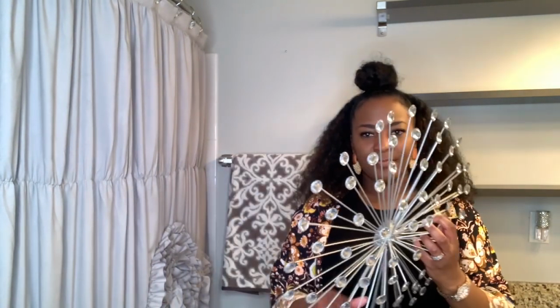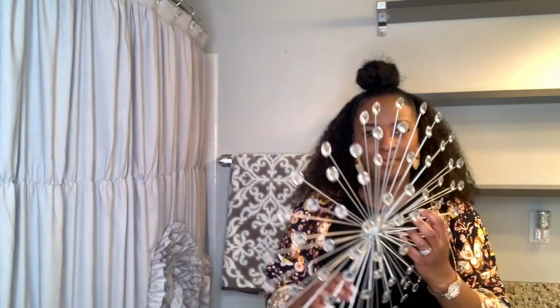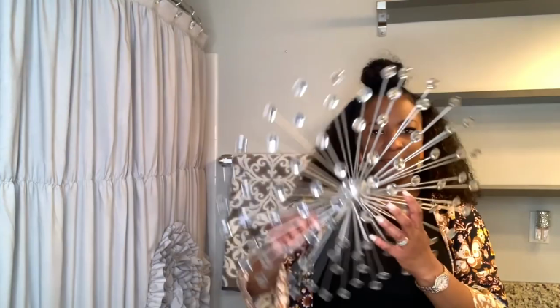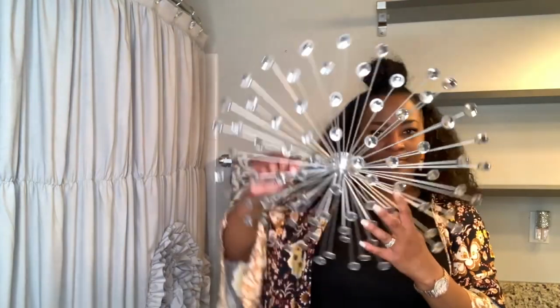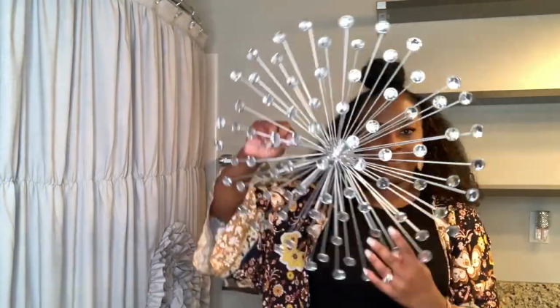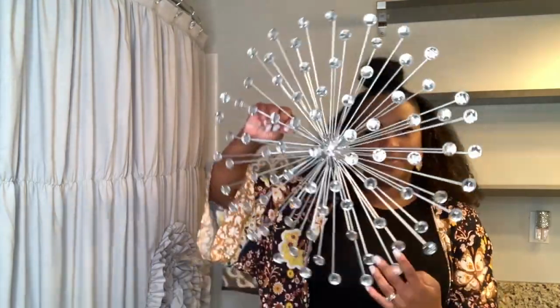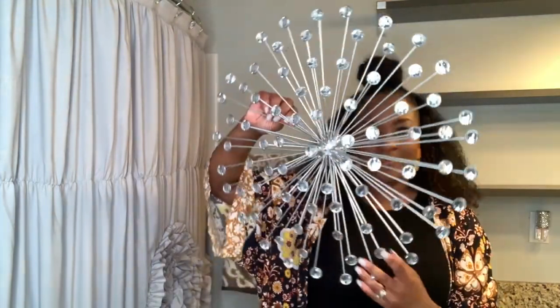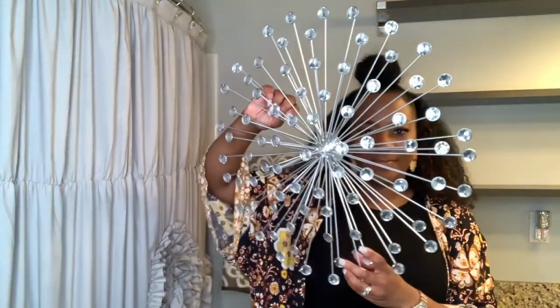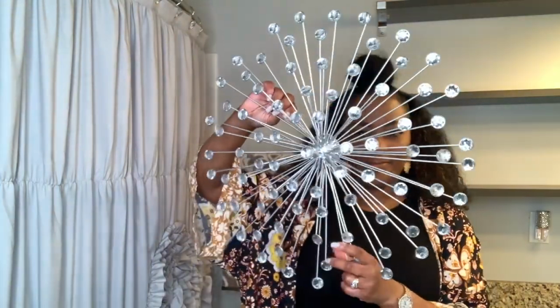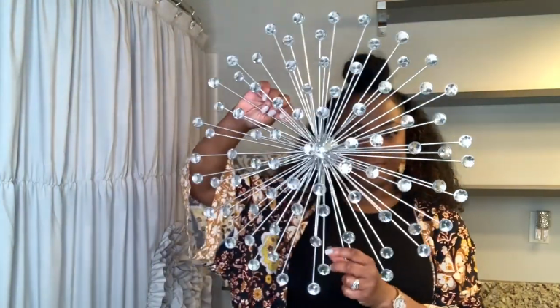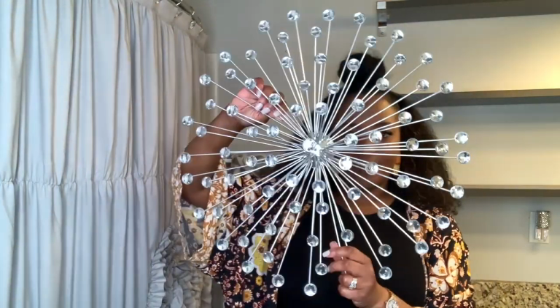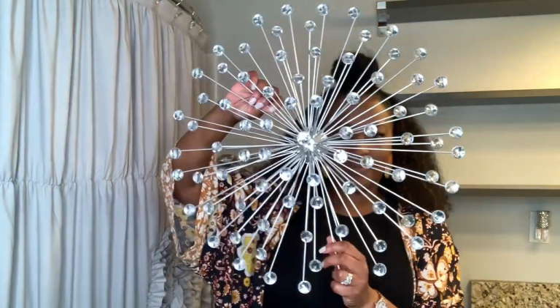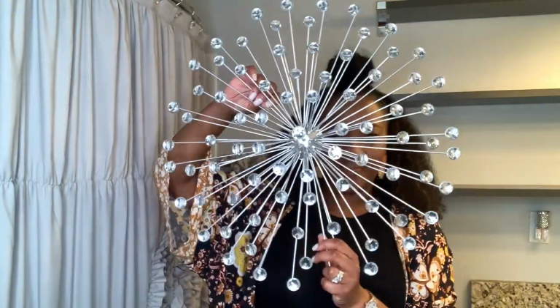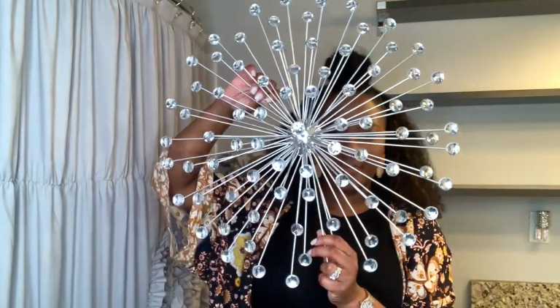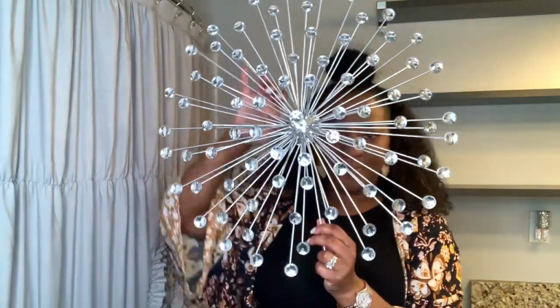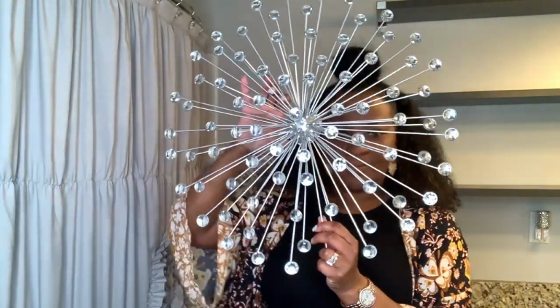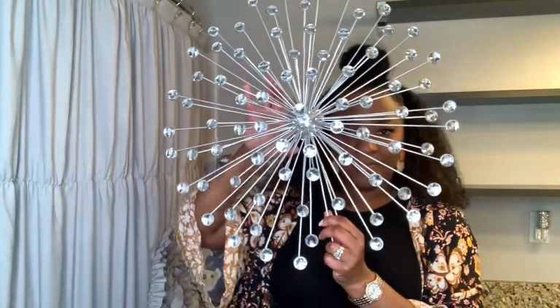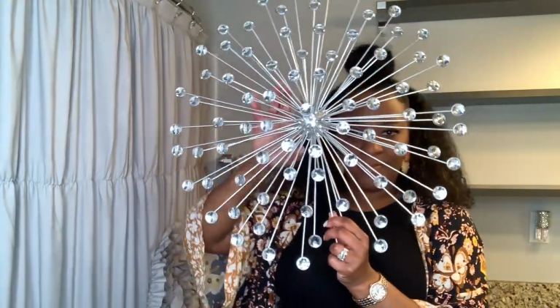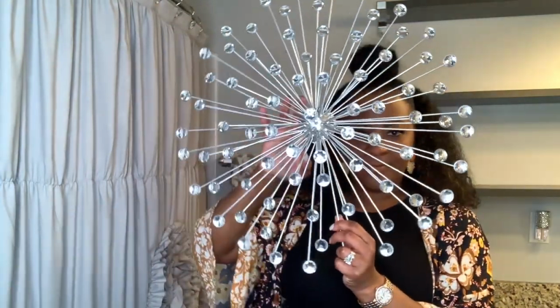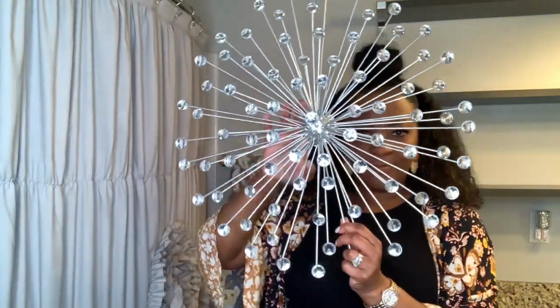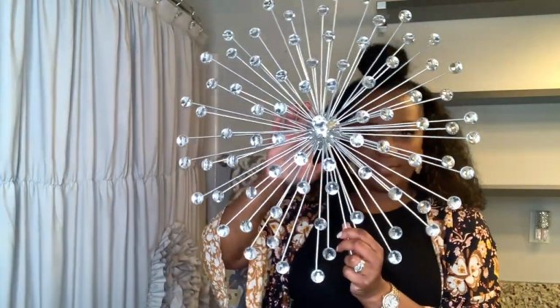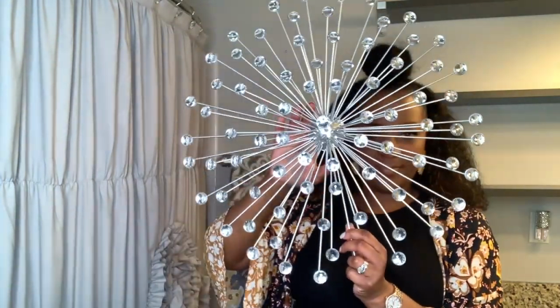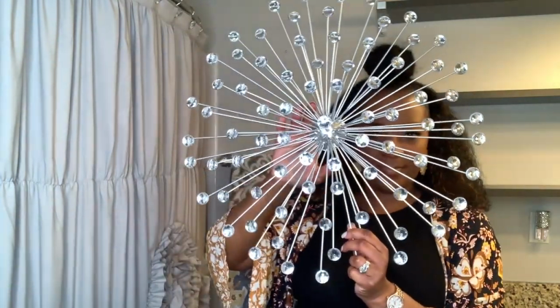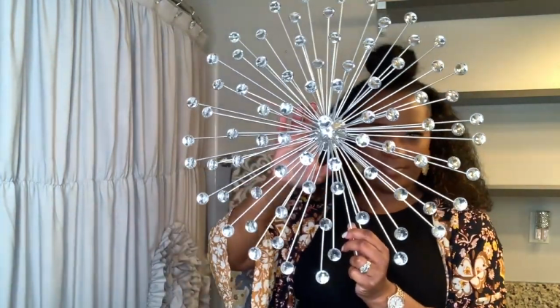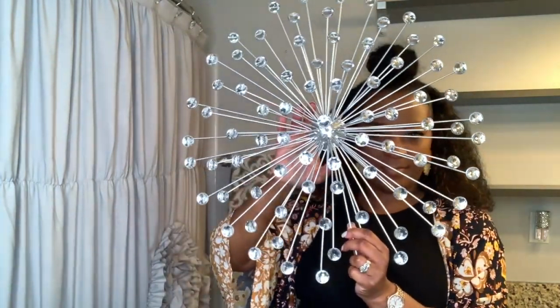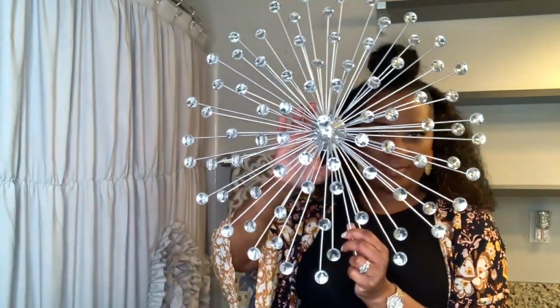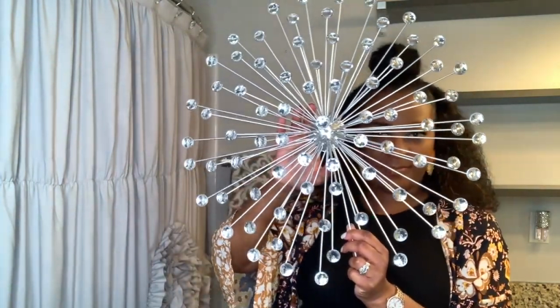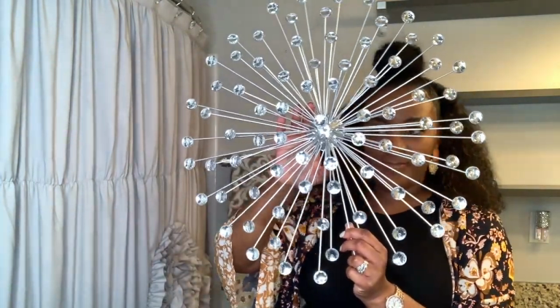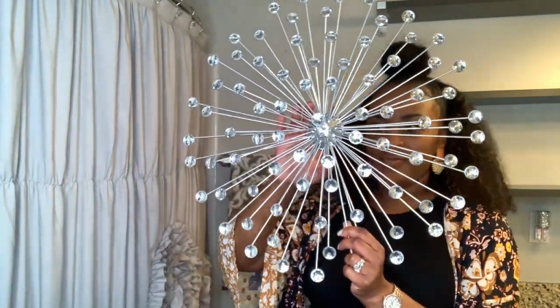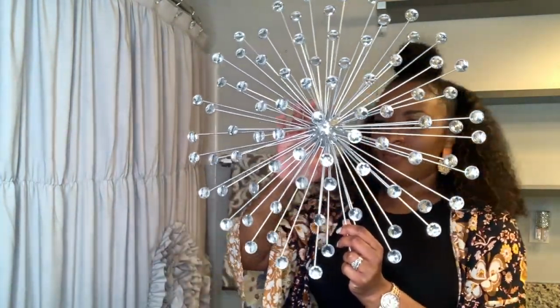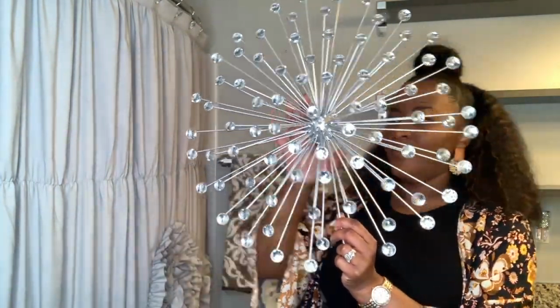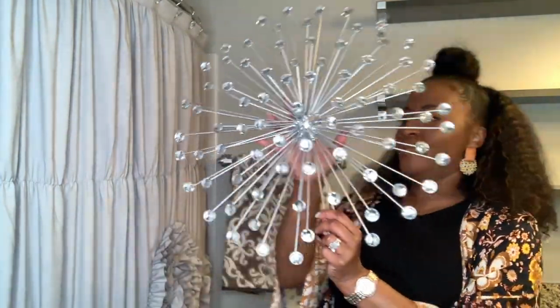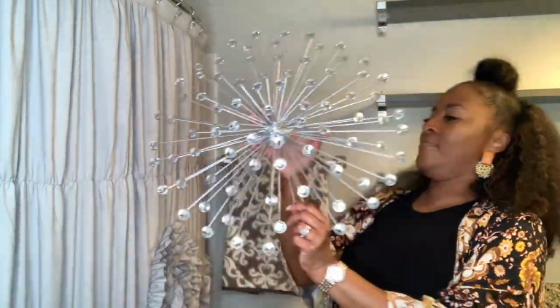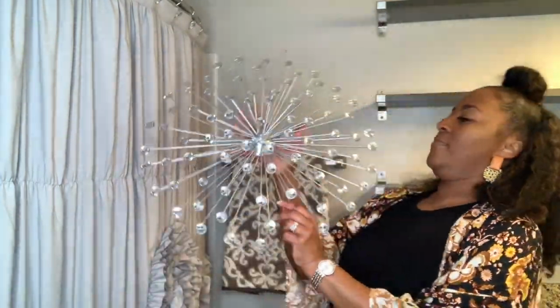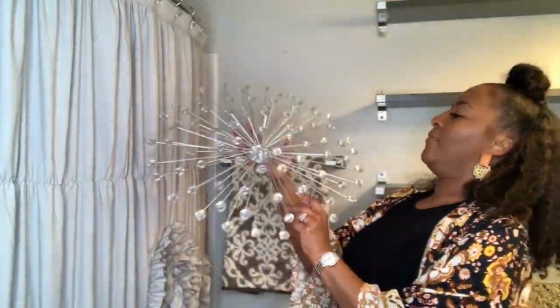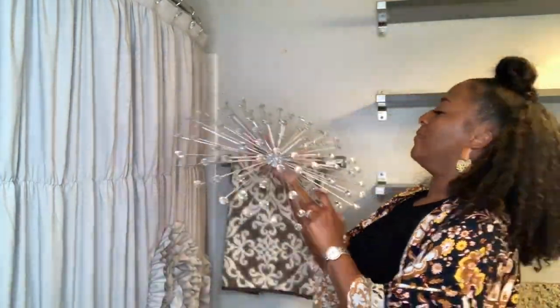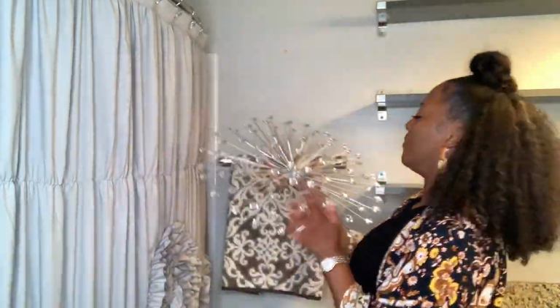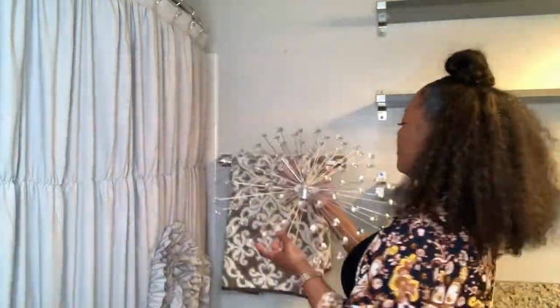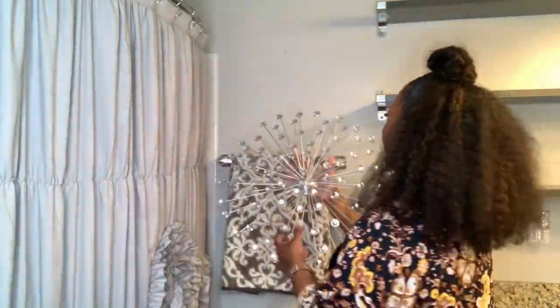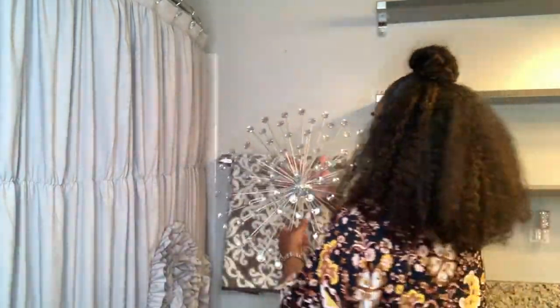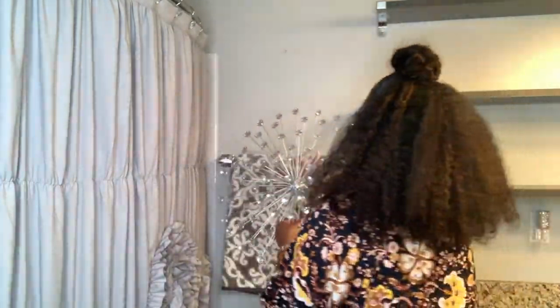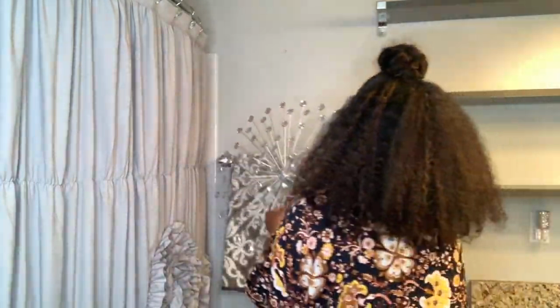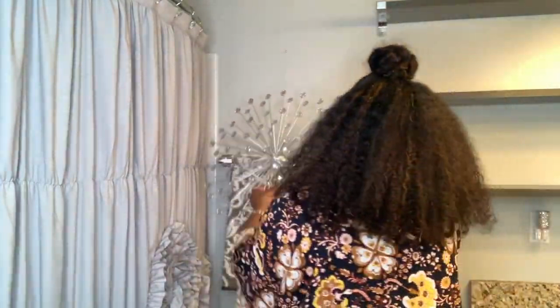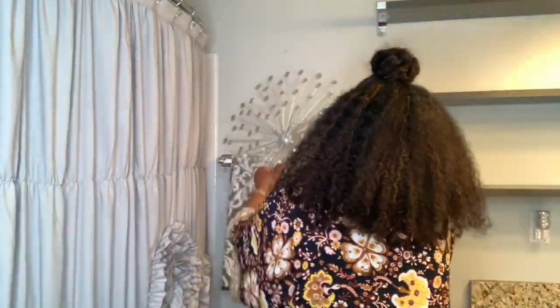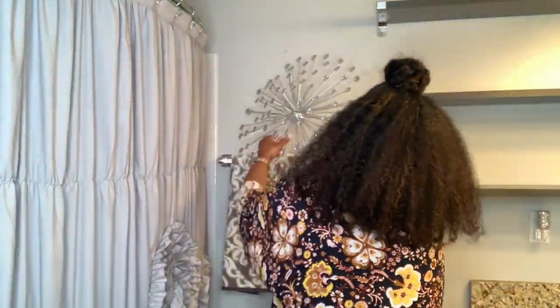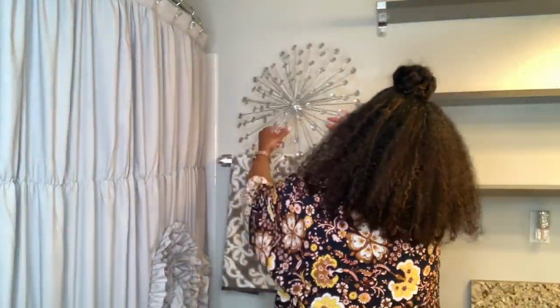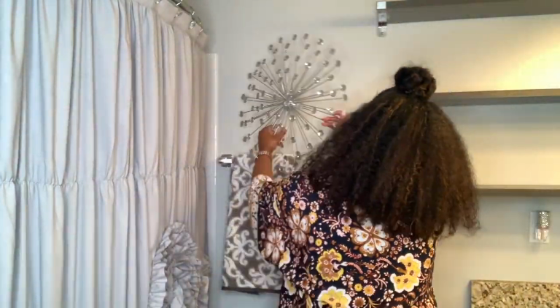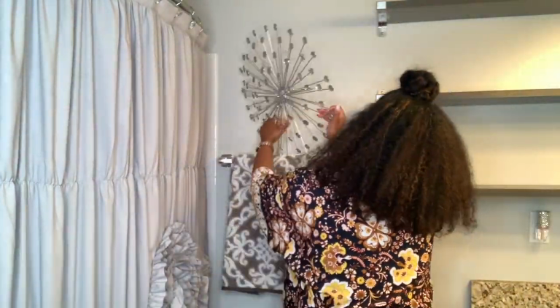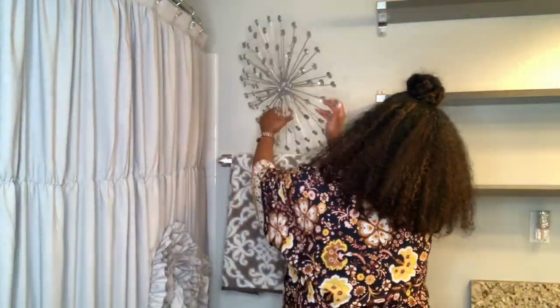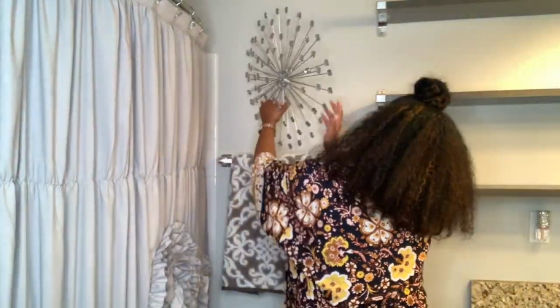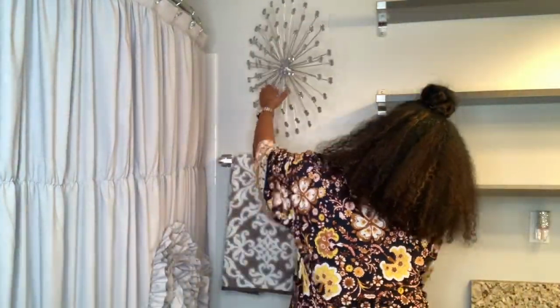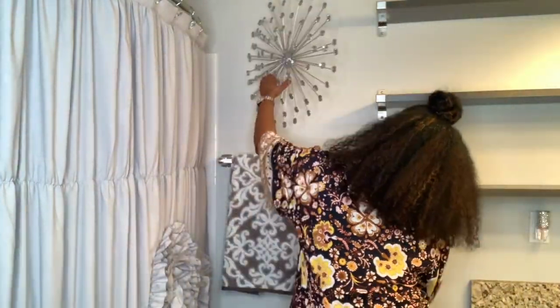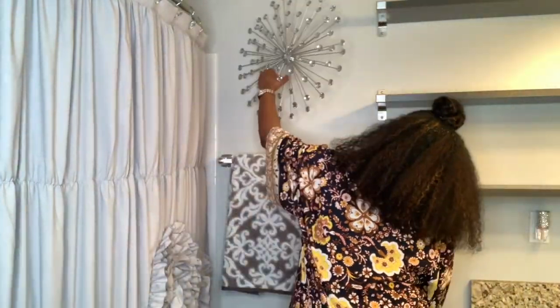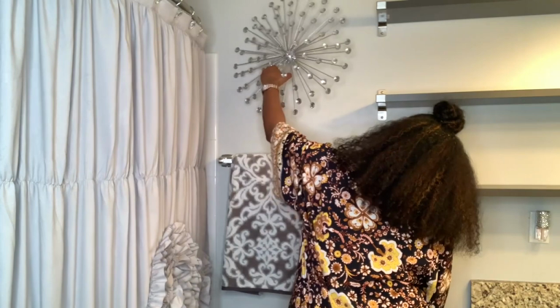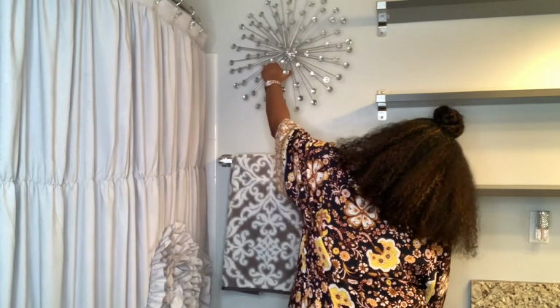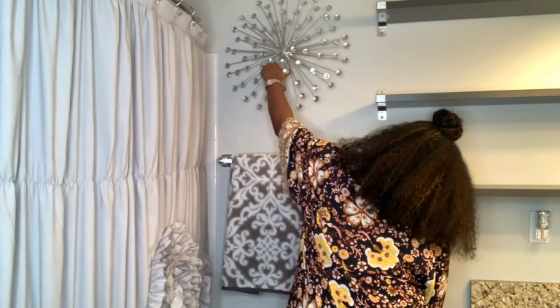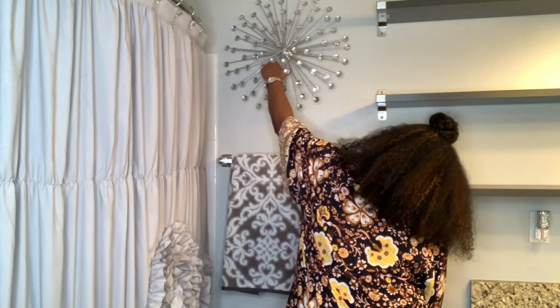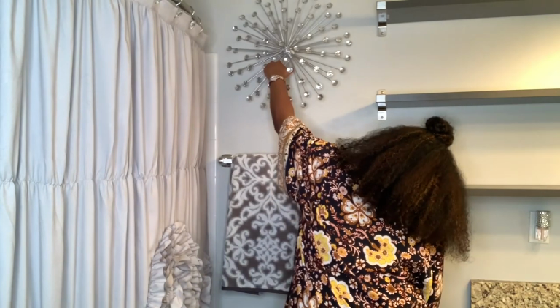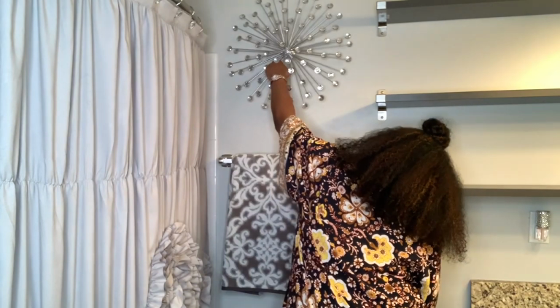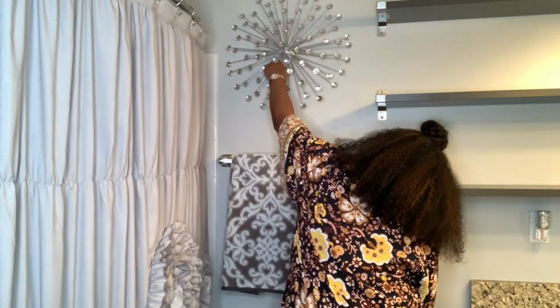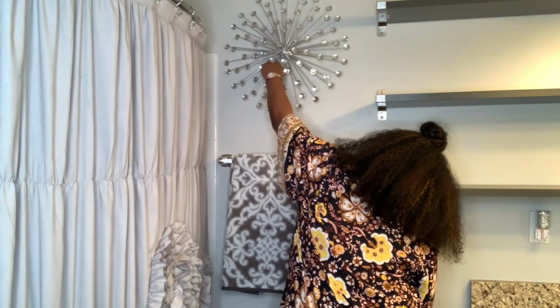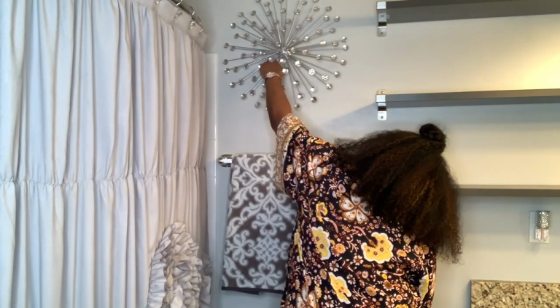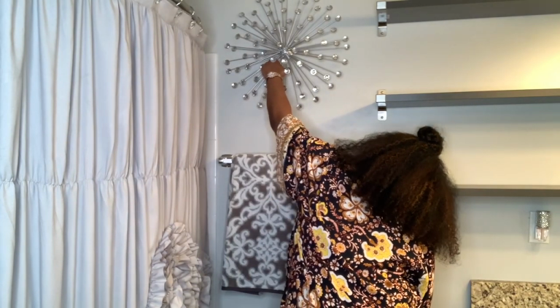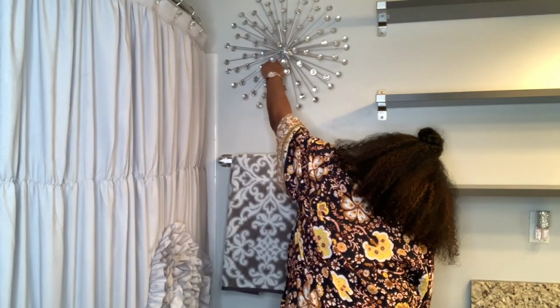This Starburst came from Ross and it's just a cheaper version of a Starburst I use a lot for my clients.